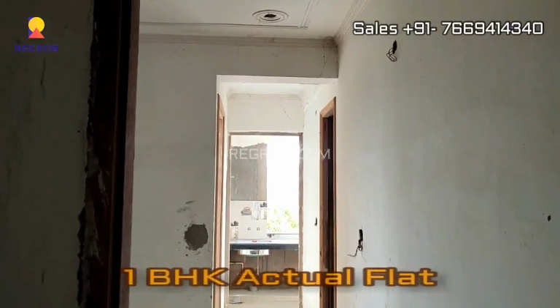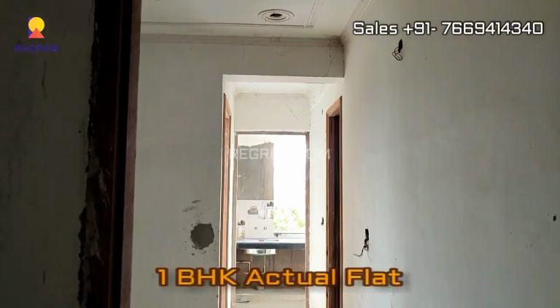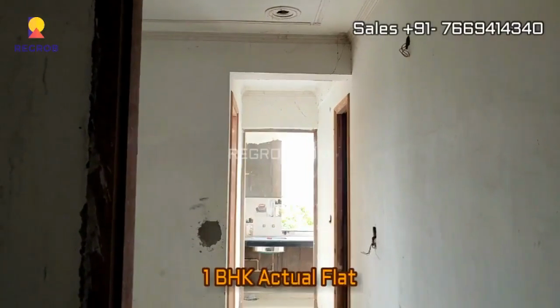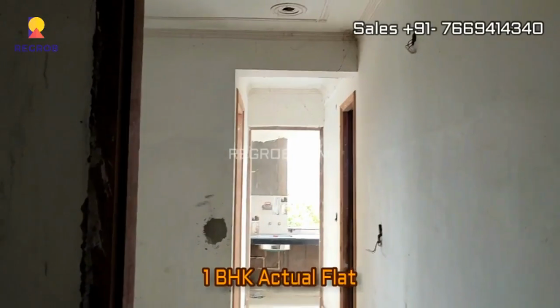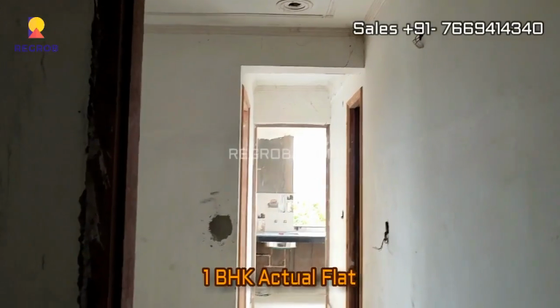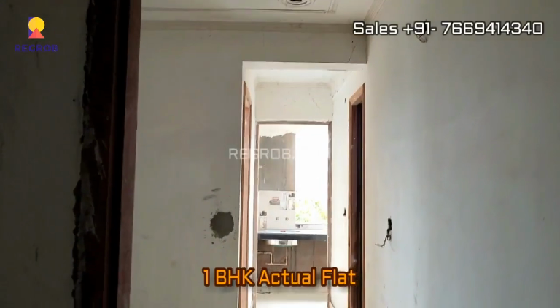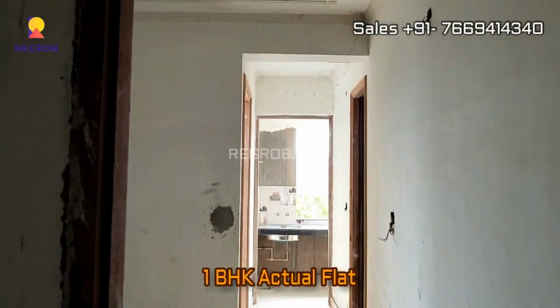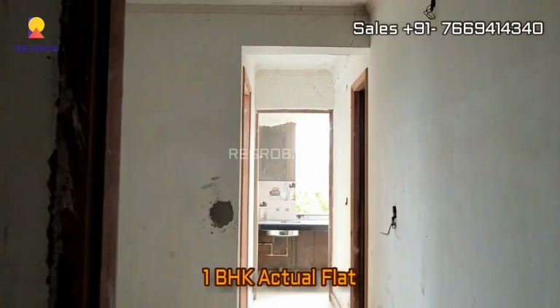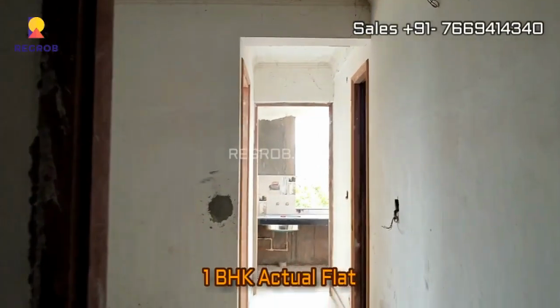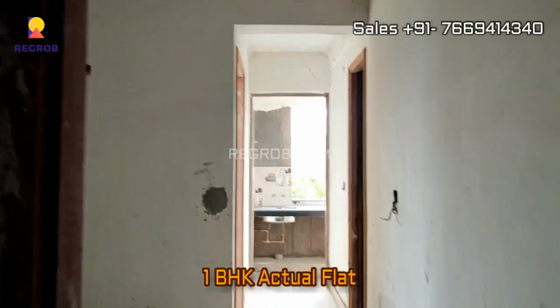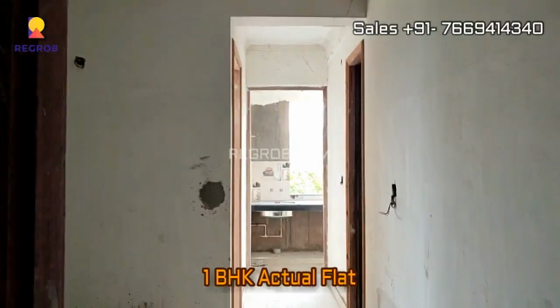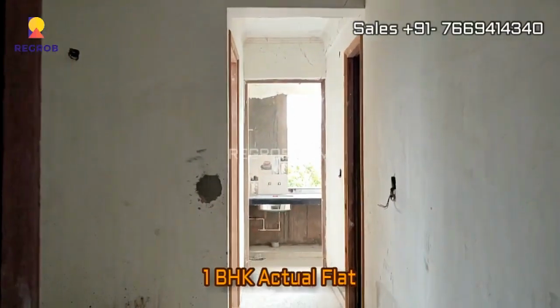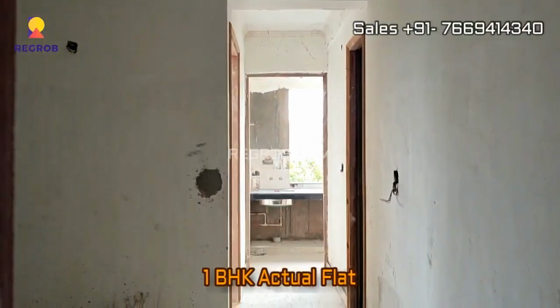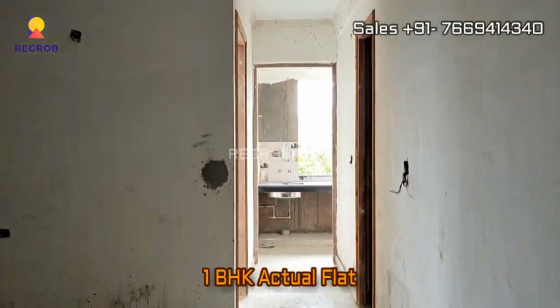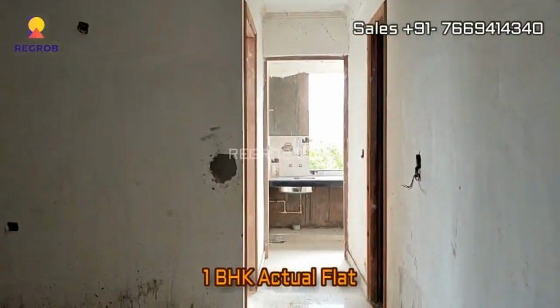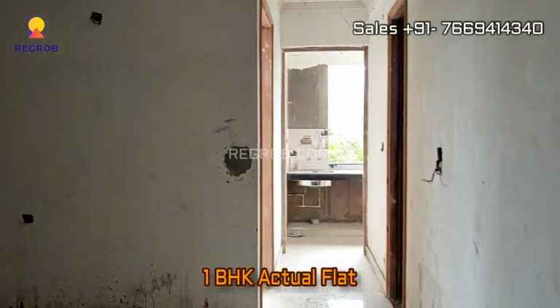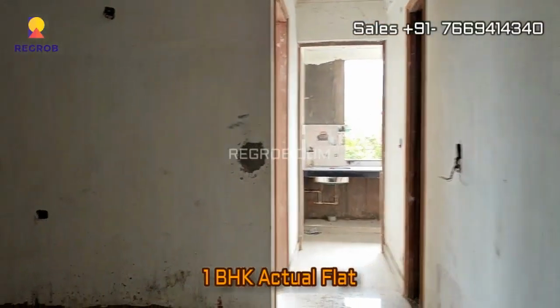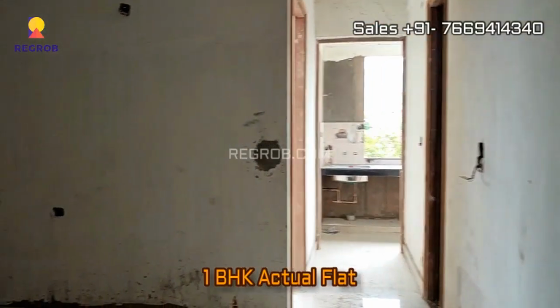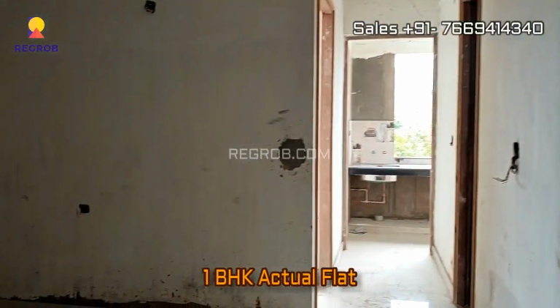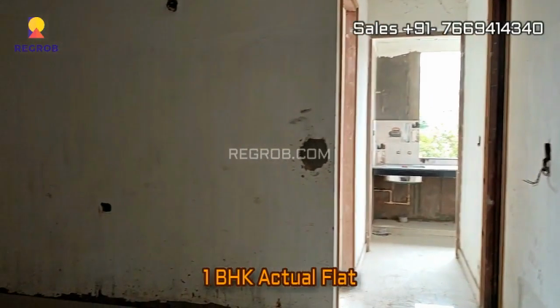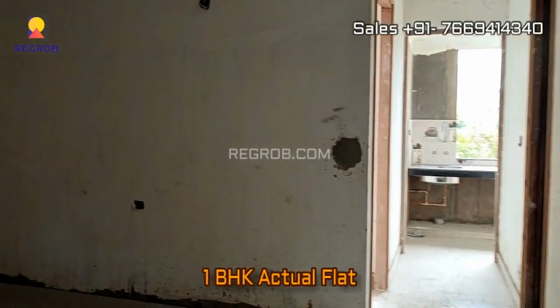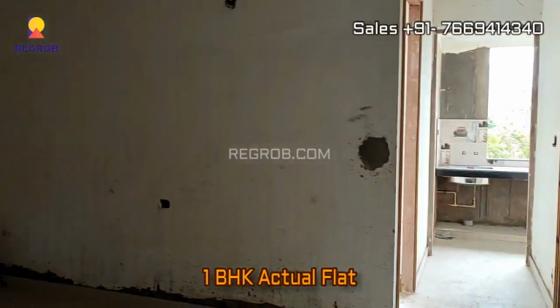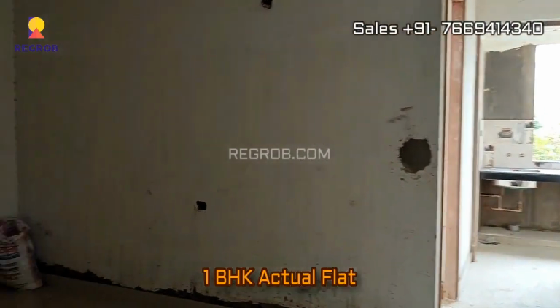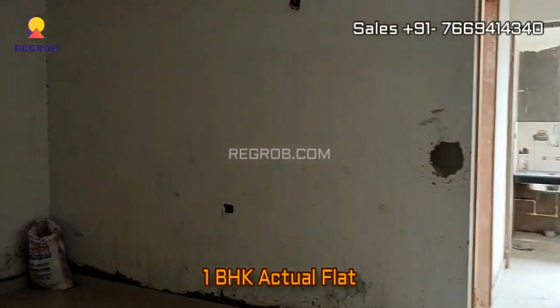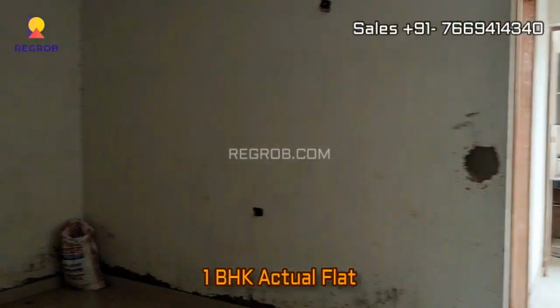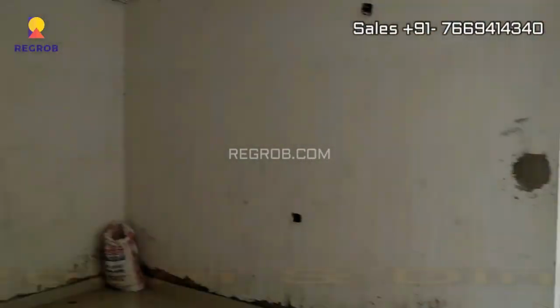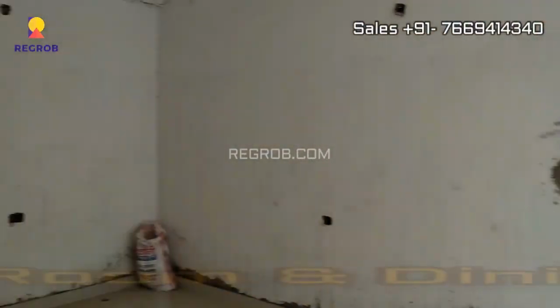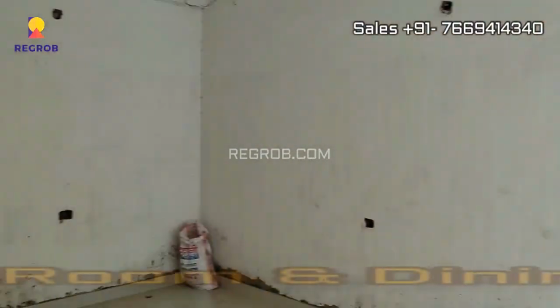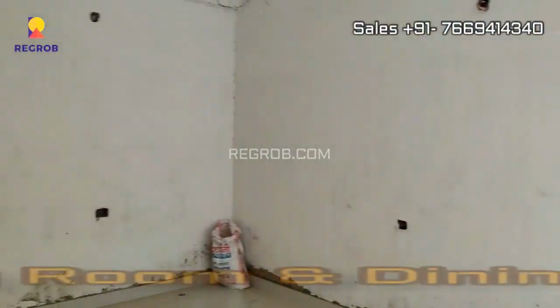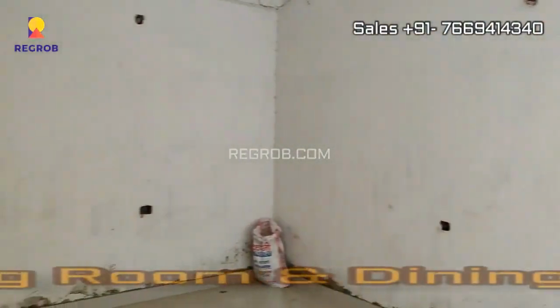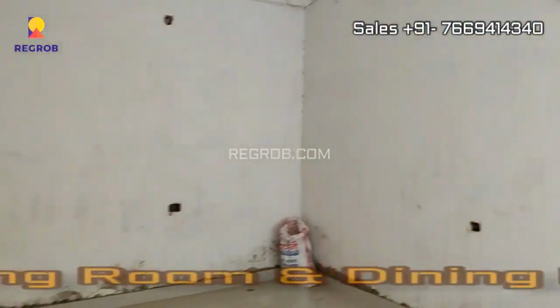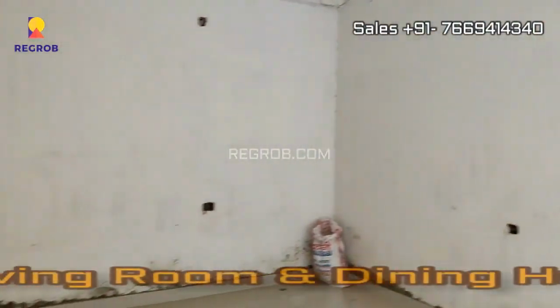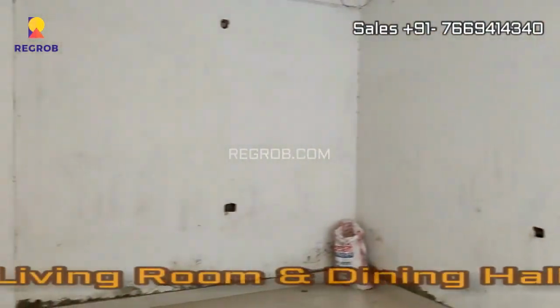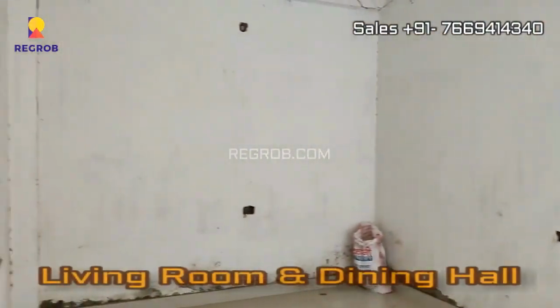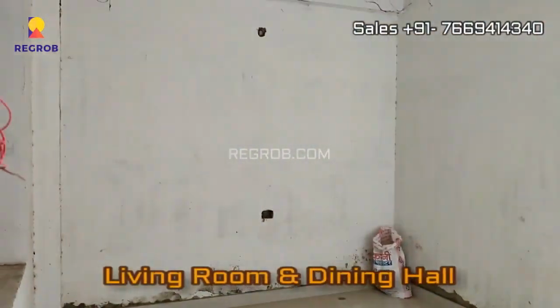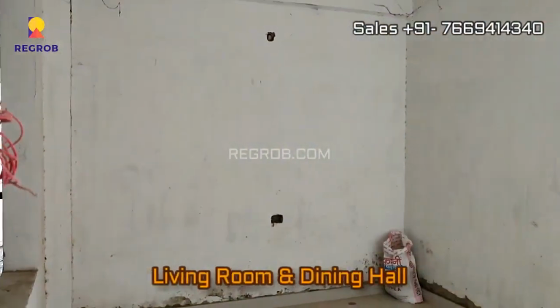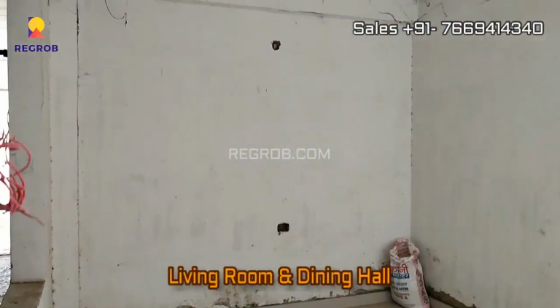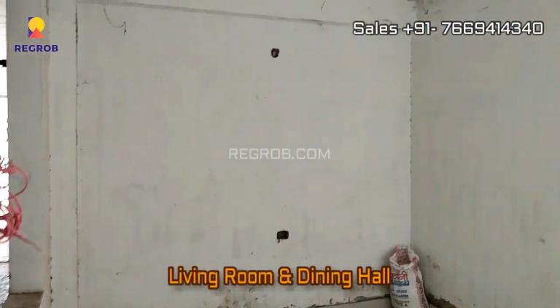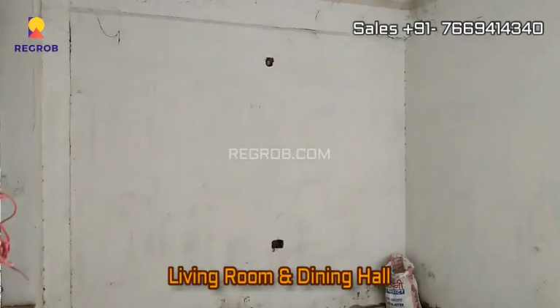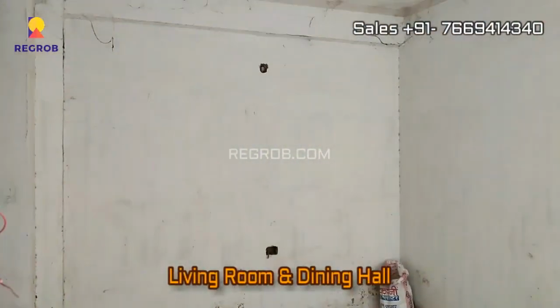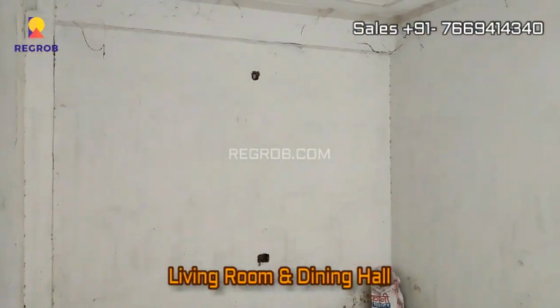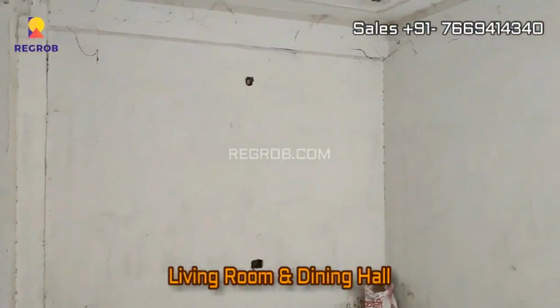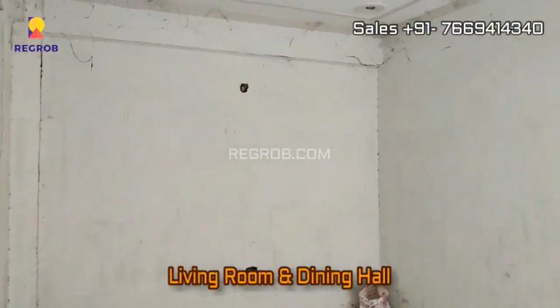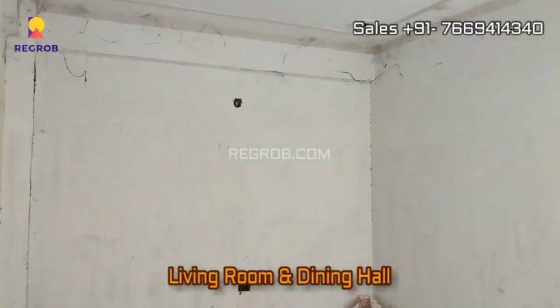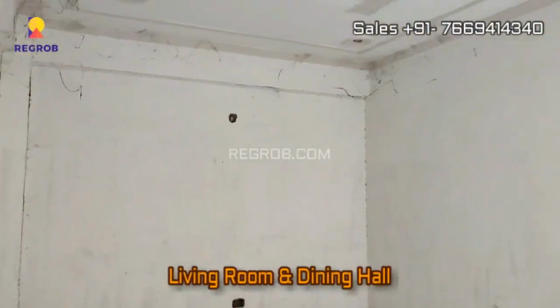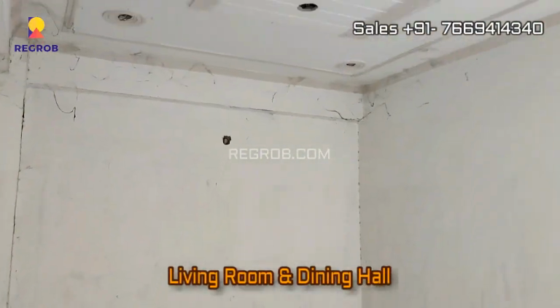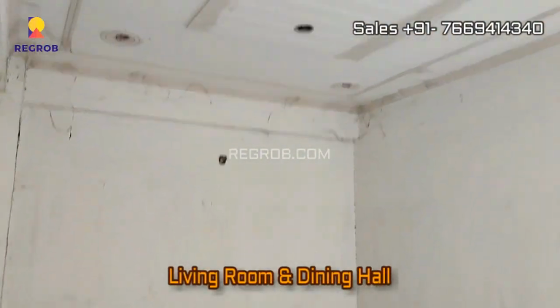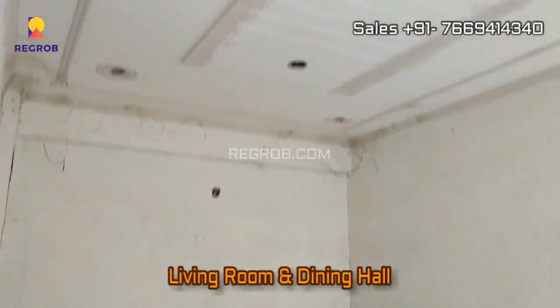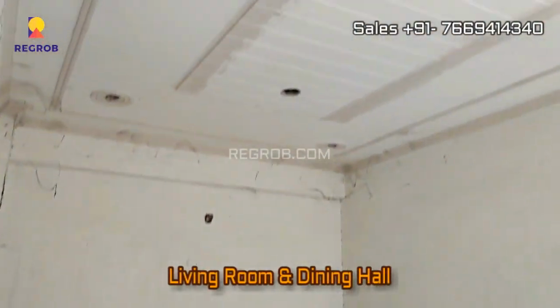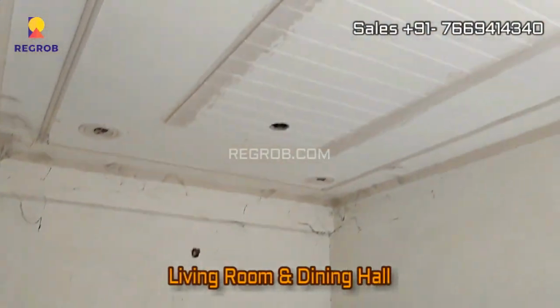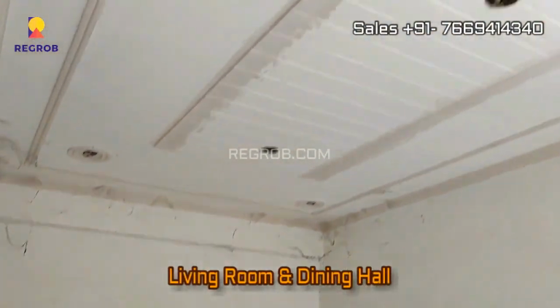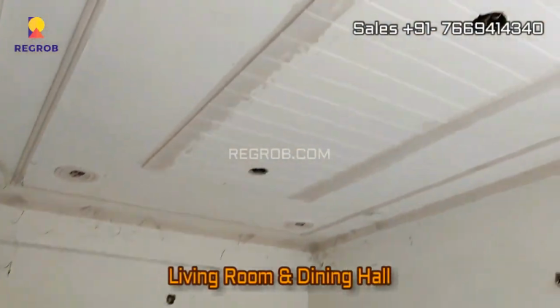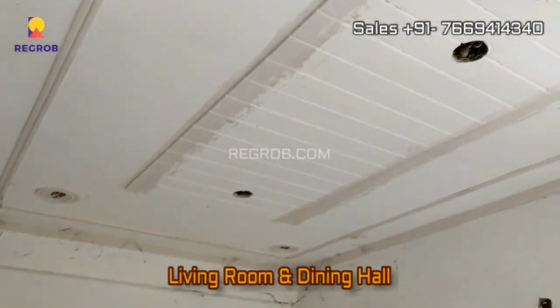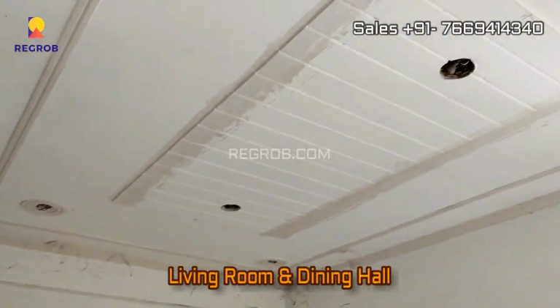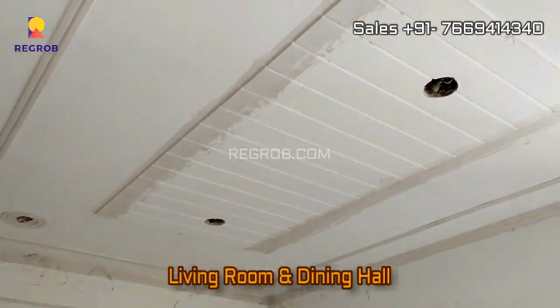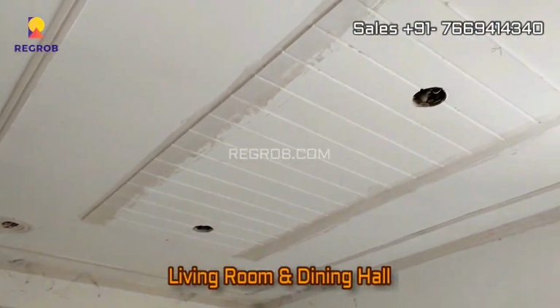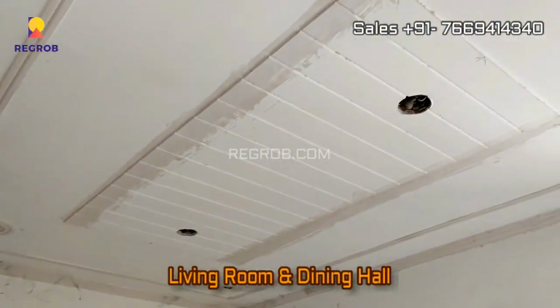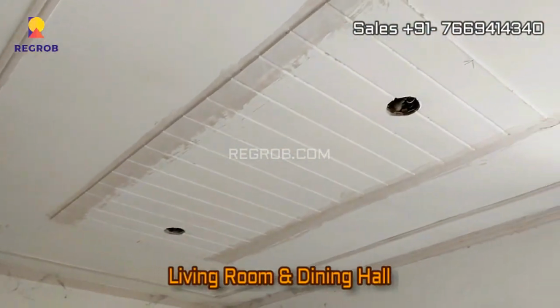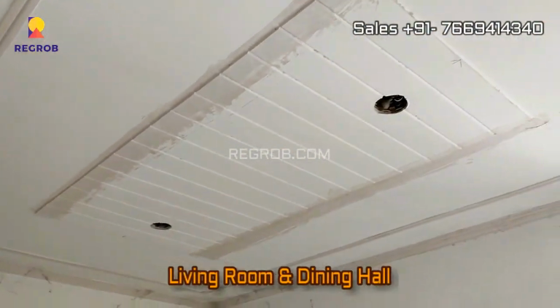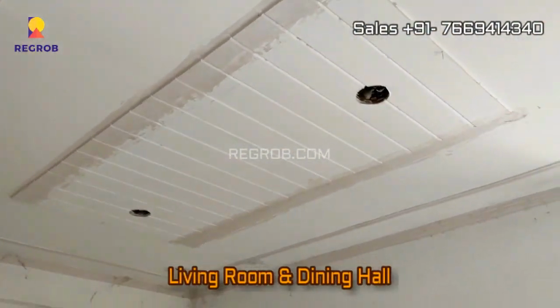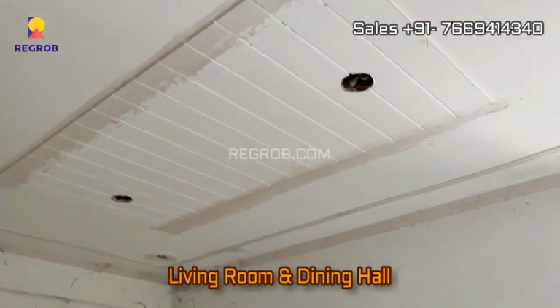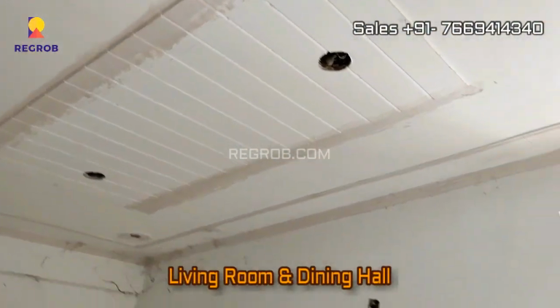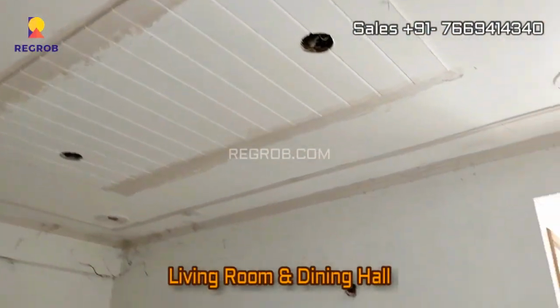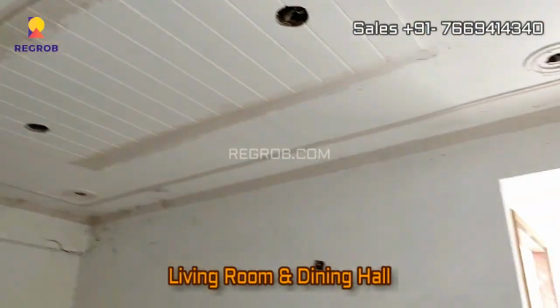Now we are taking you into a 1BHK actual flat of Alia Meadows. This is the living cum dining hall.